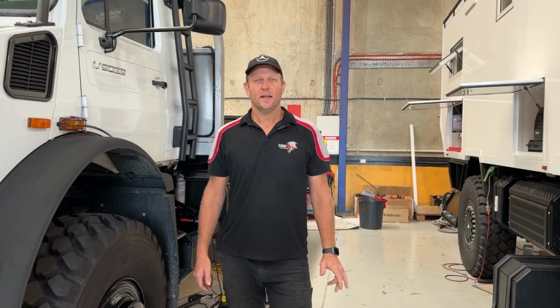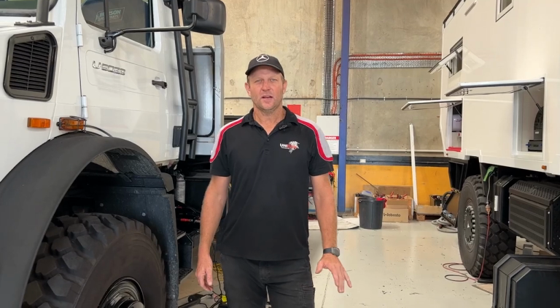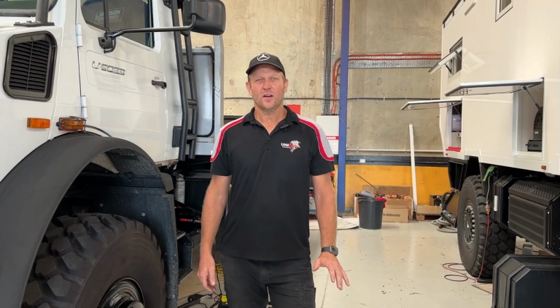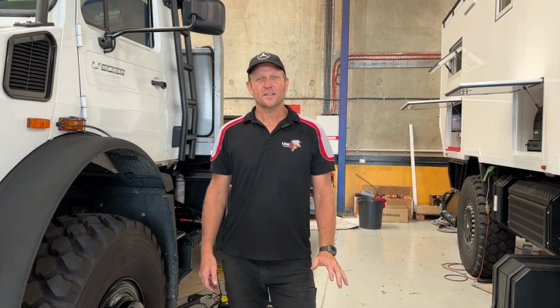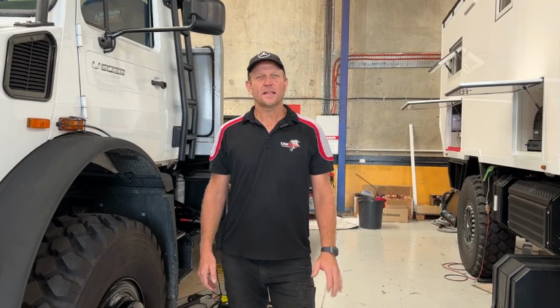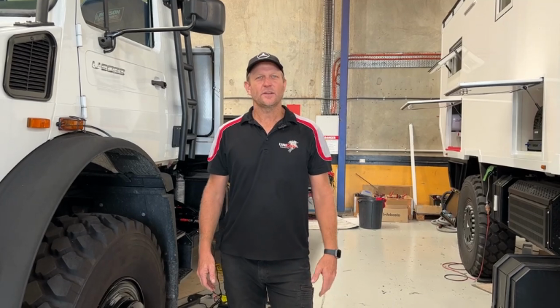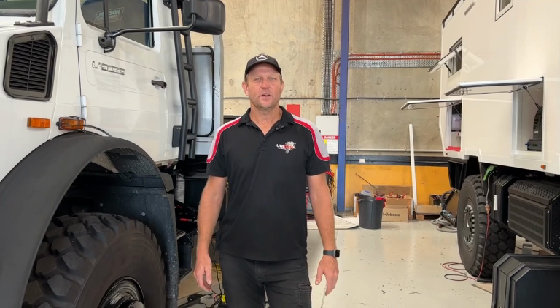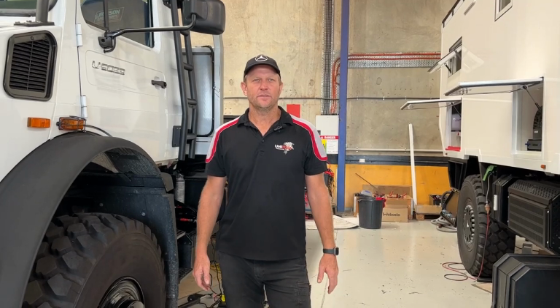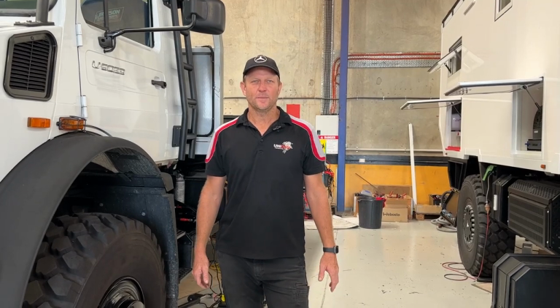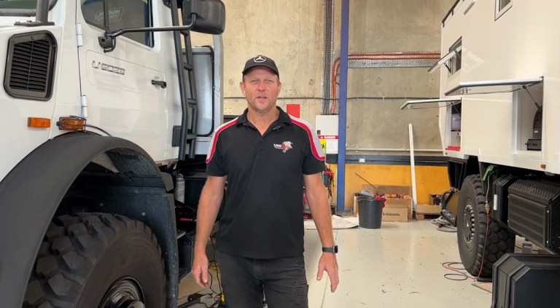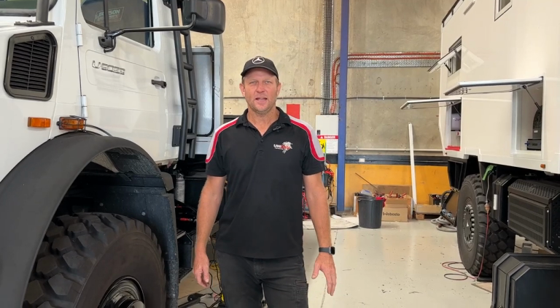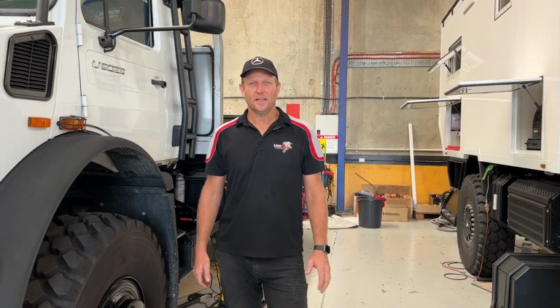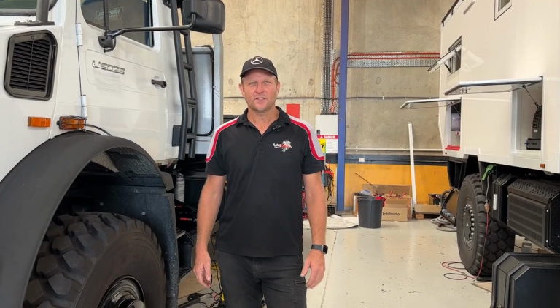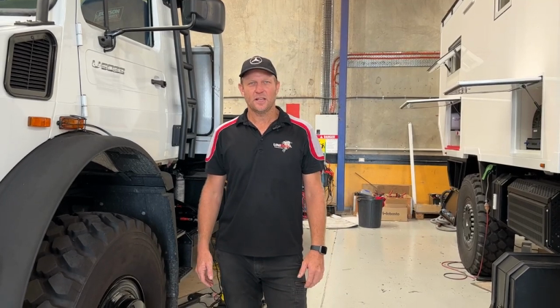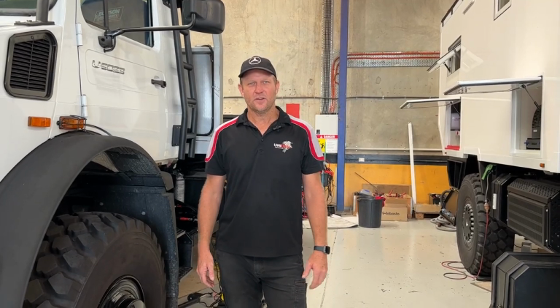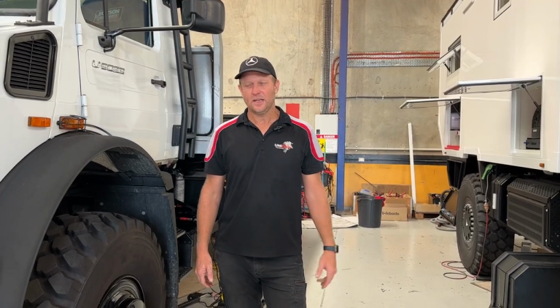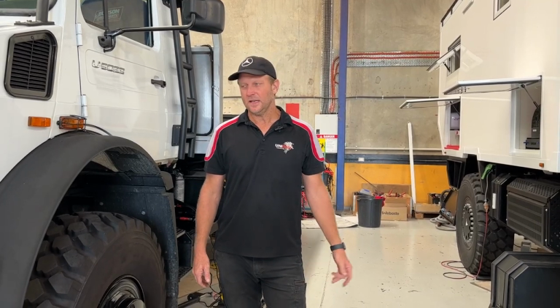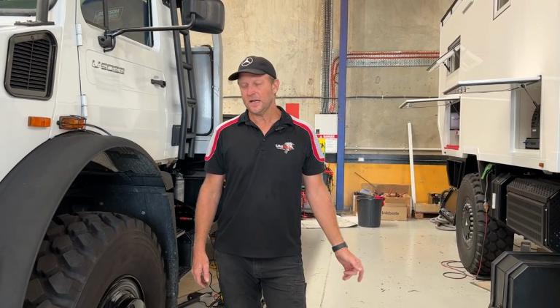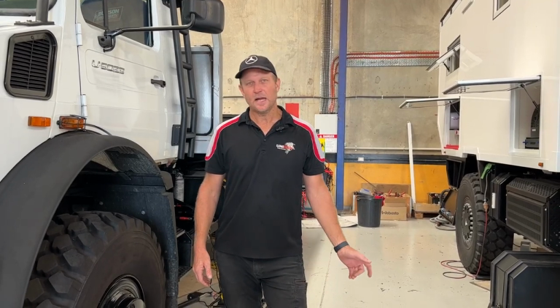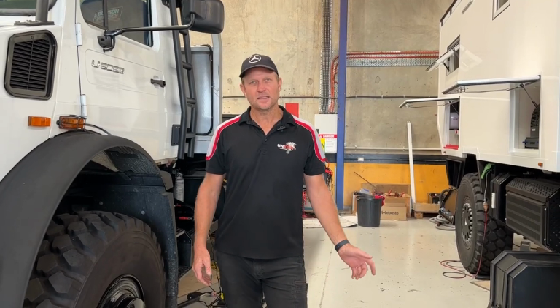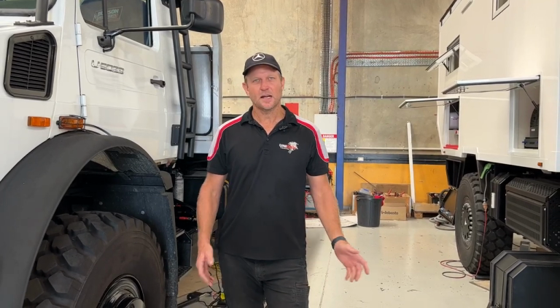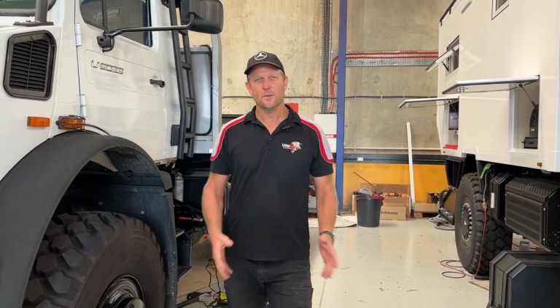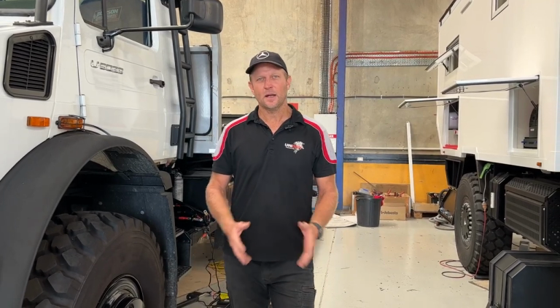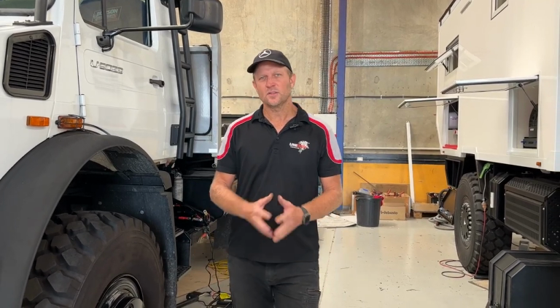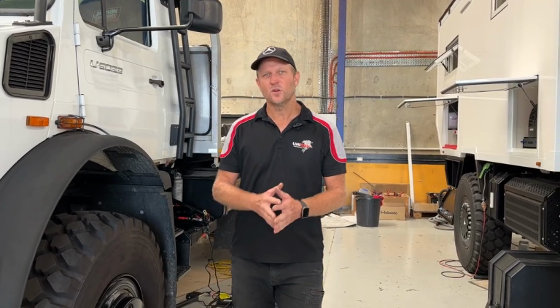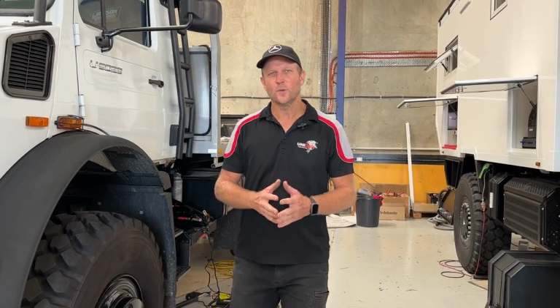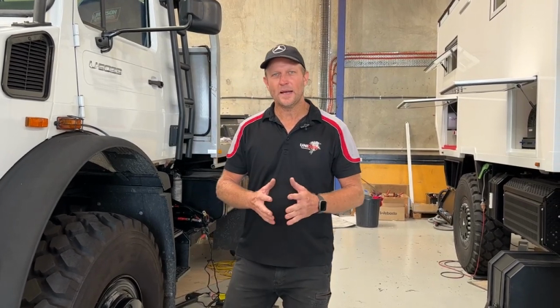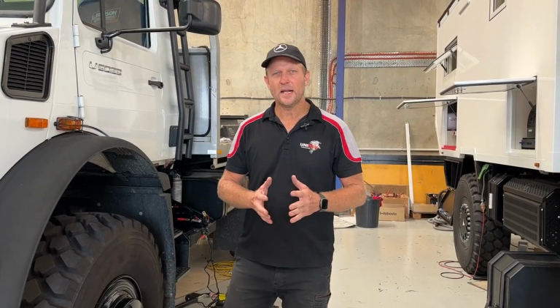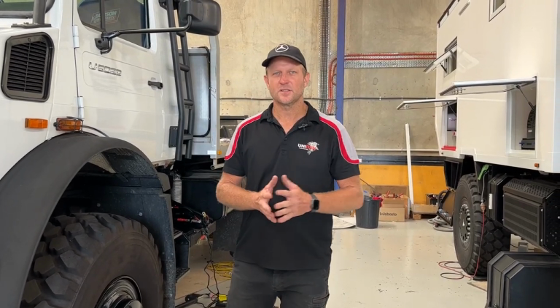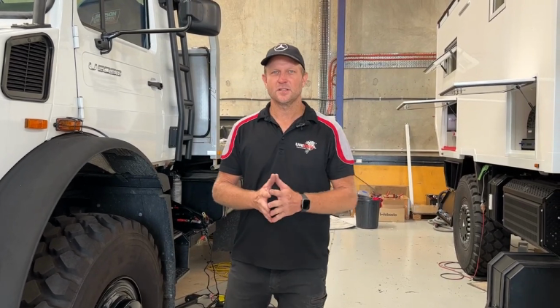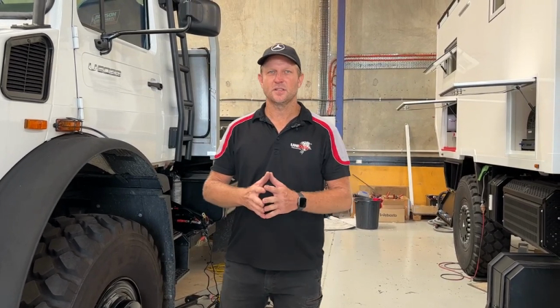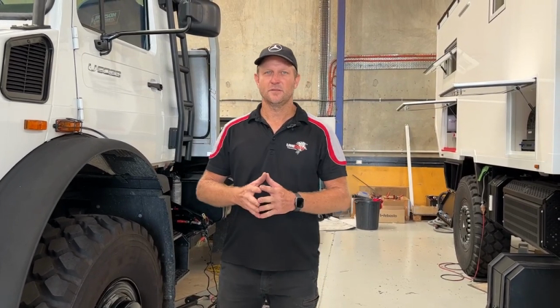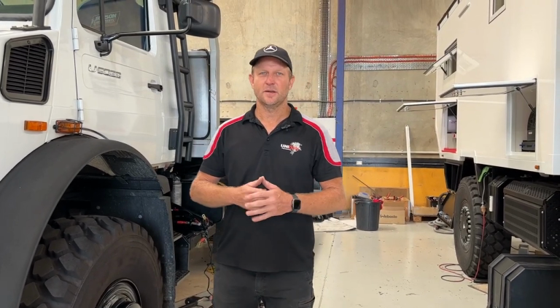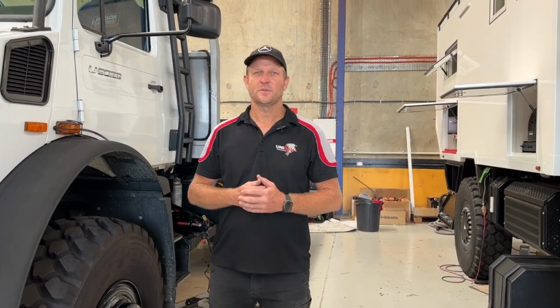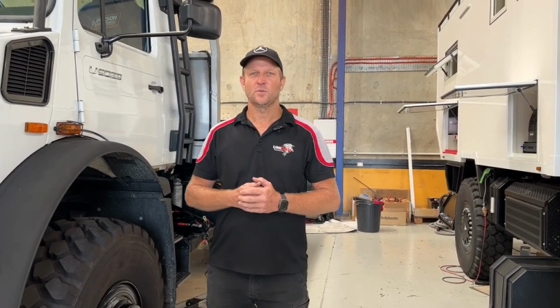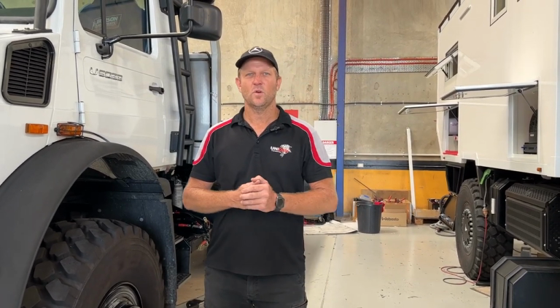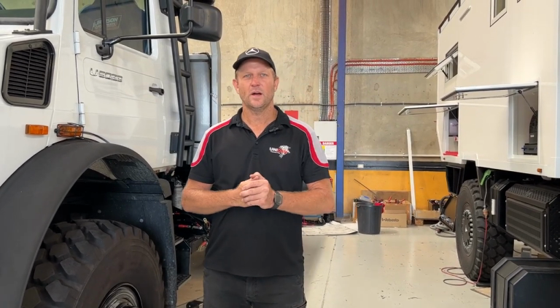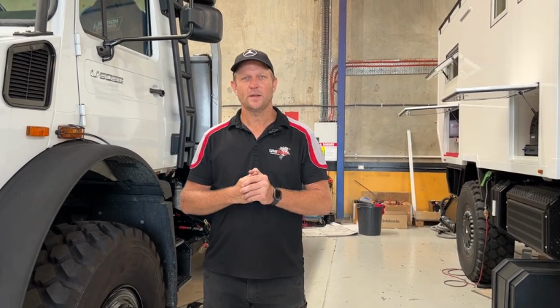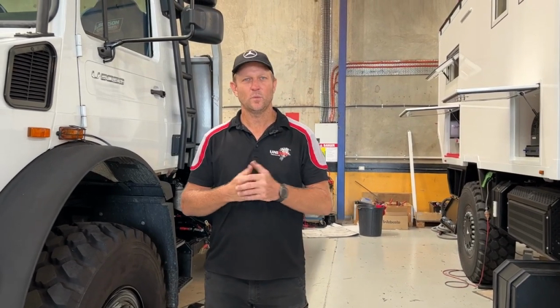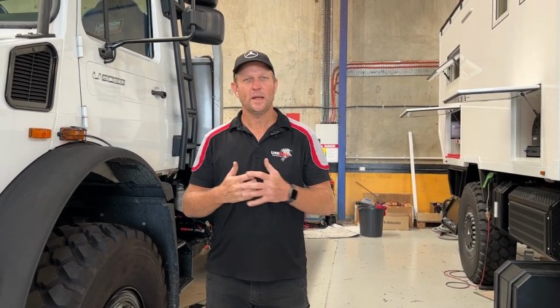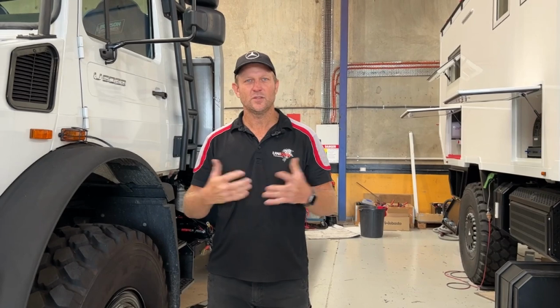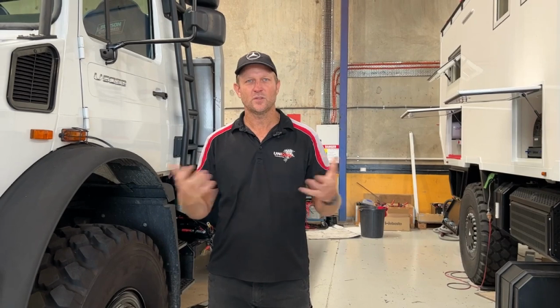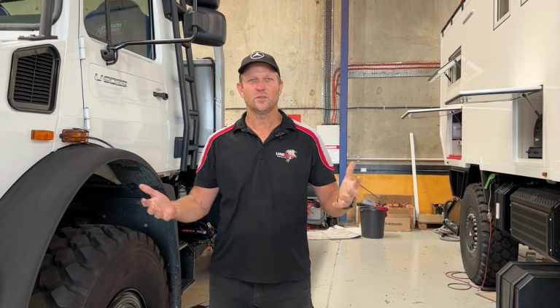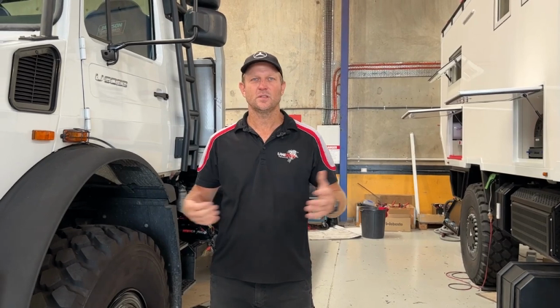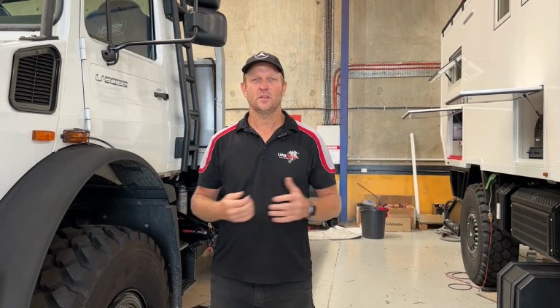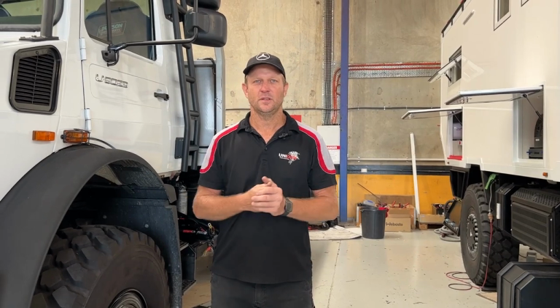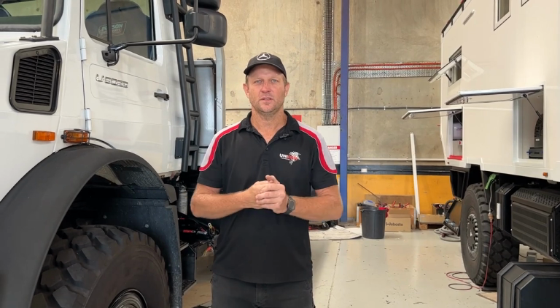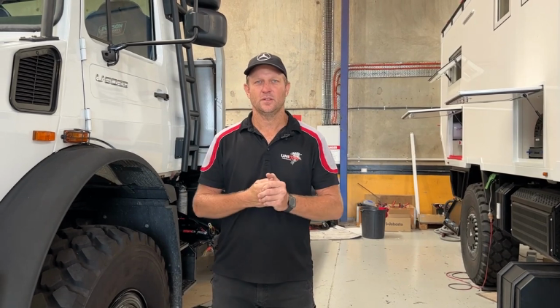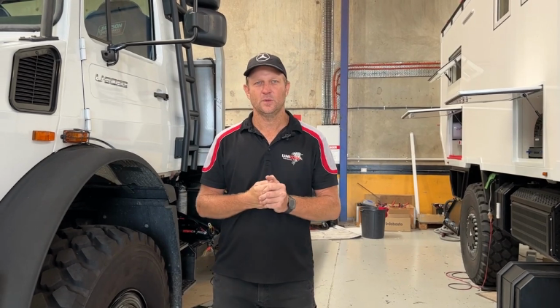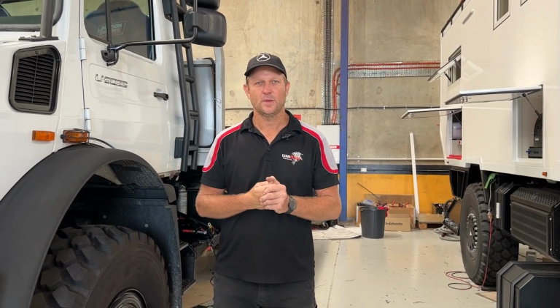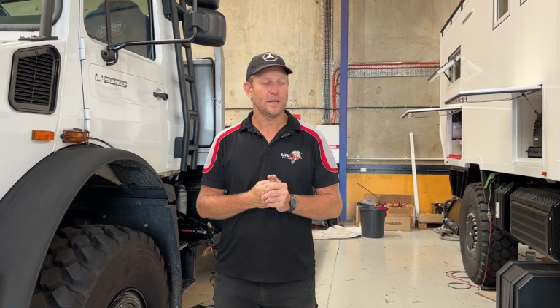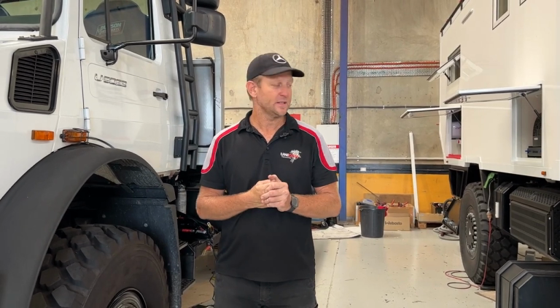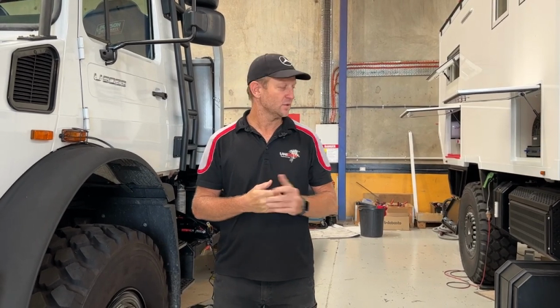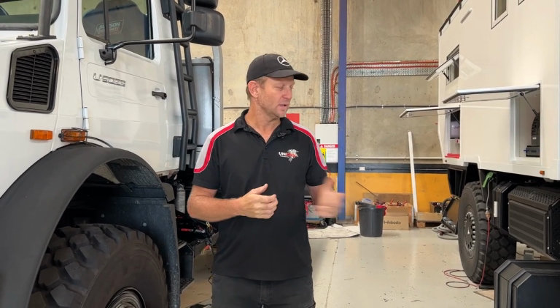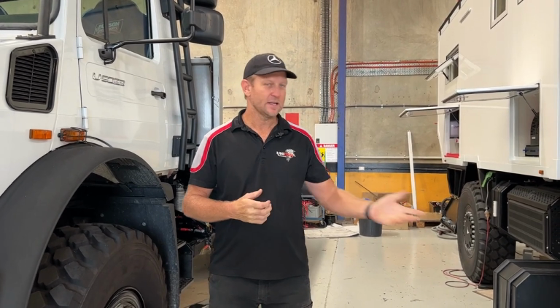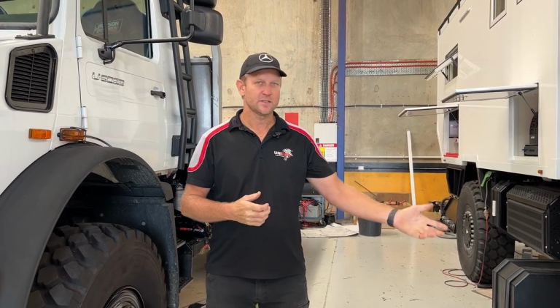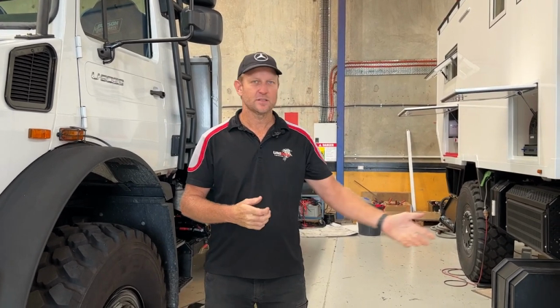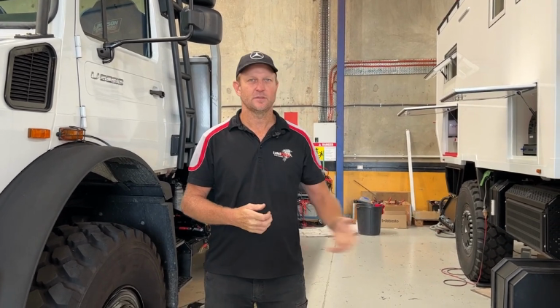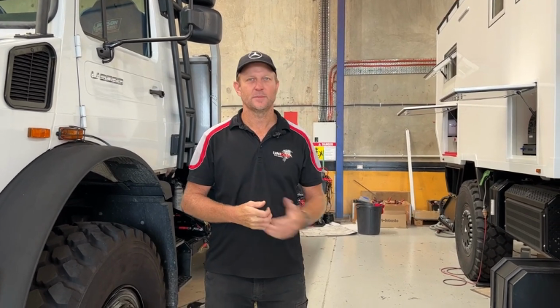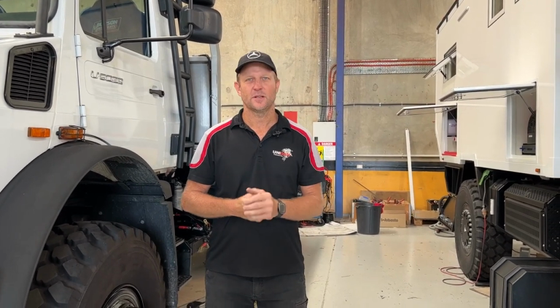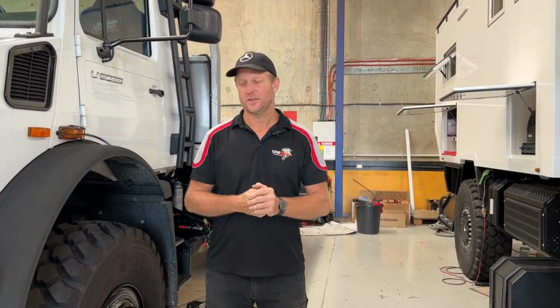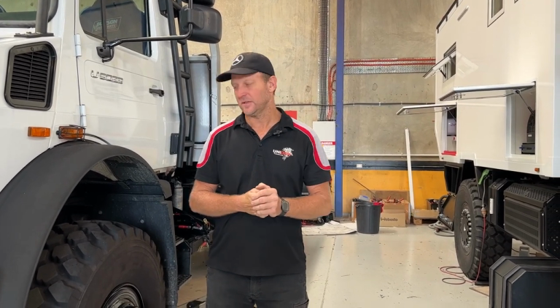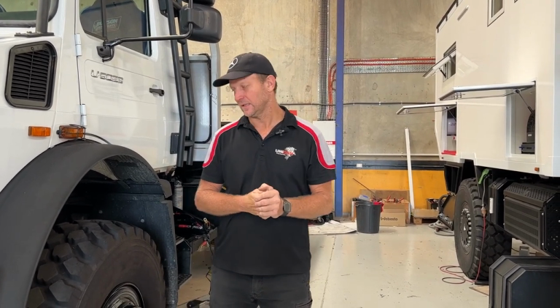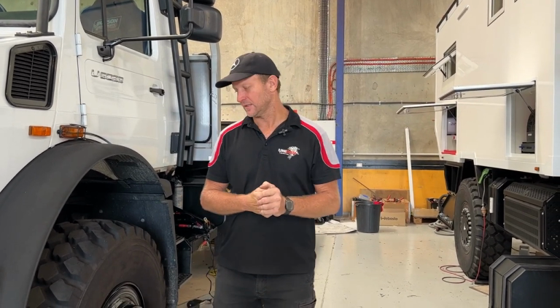G'day guys, Daniel from Uniden Engineering here. Today we're going to talk about Hutchinson rims and why we choose to install the Hutchinson rims on our trucks.